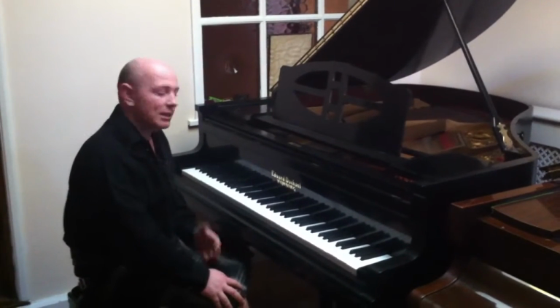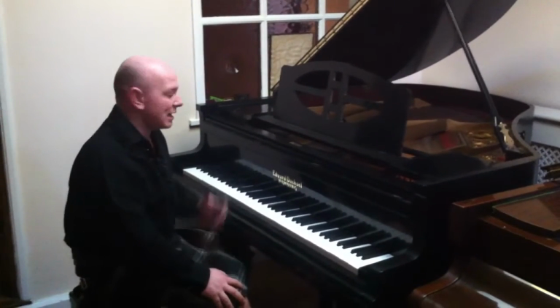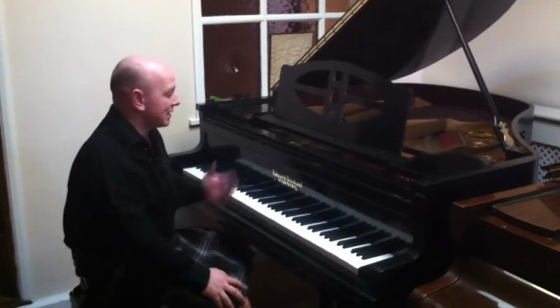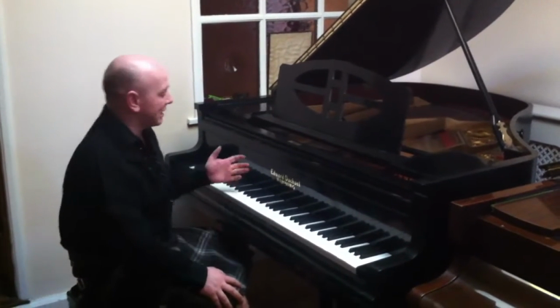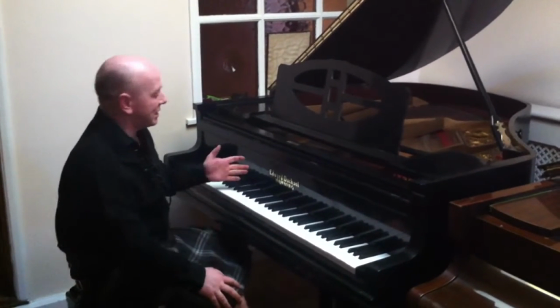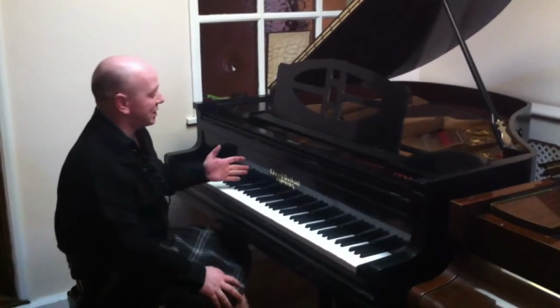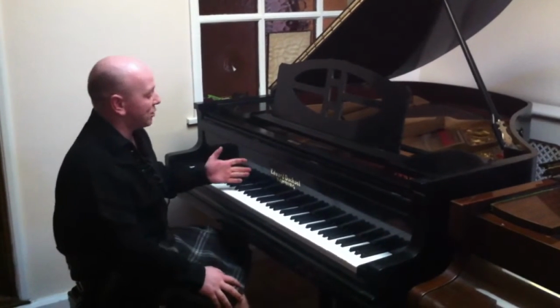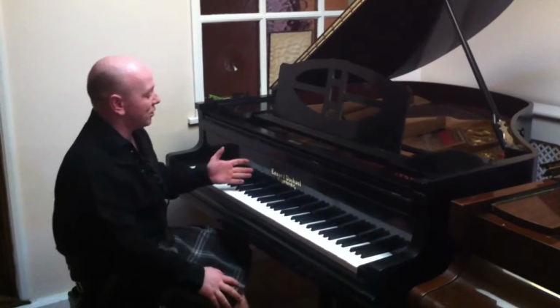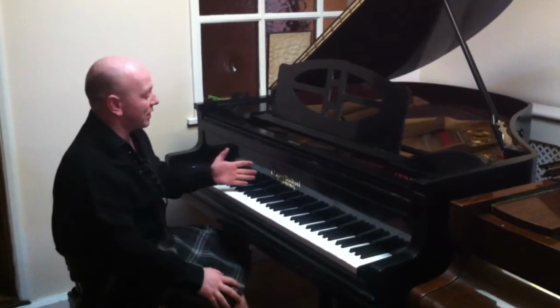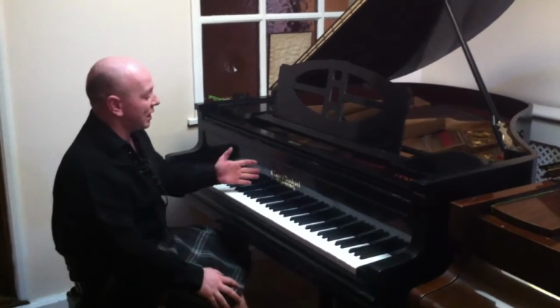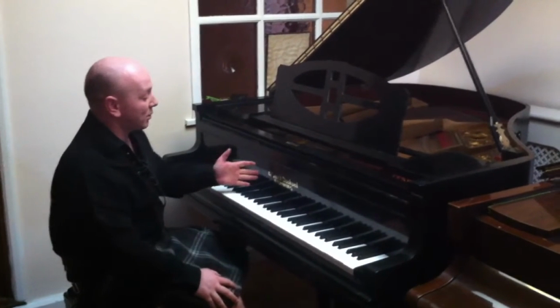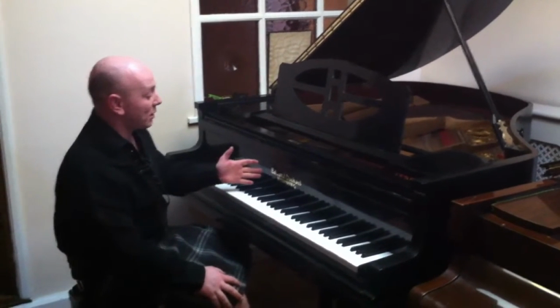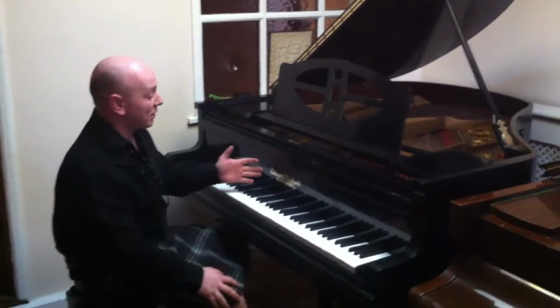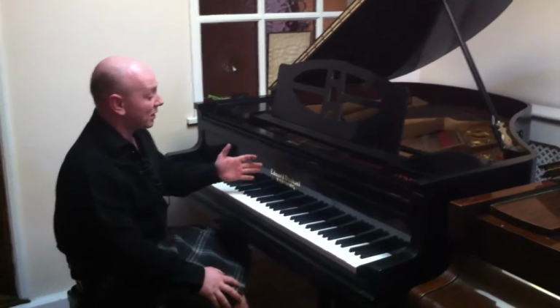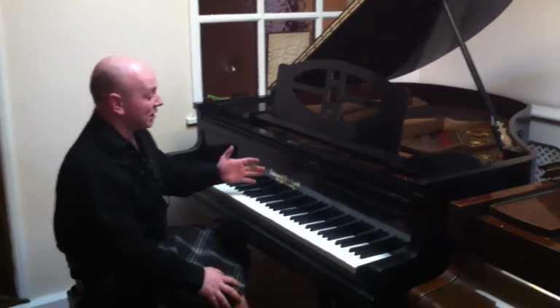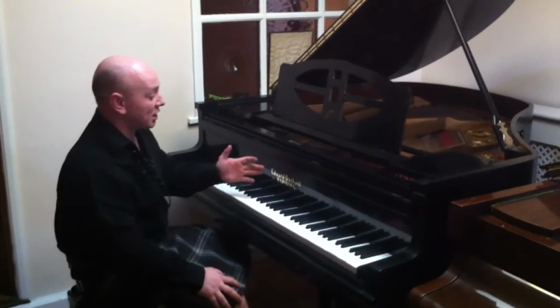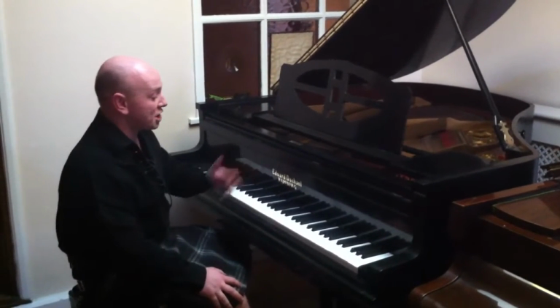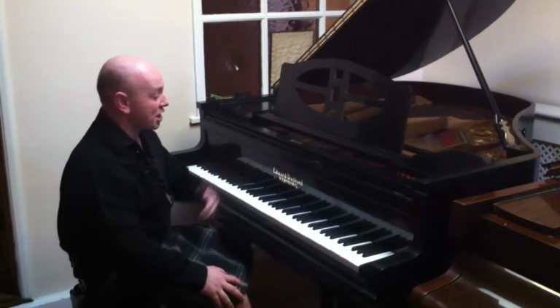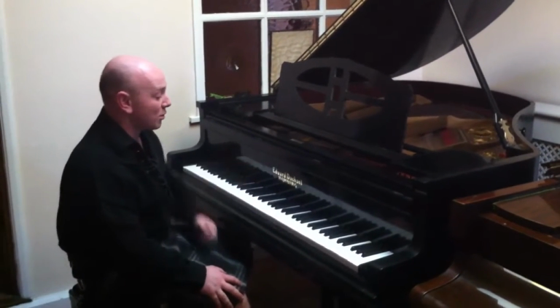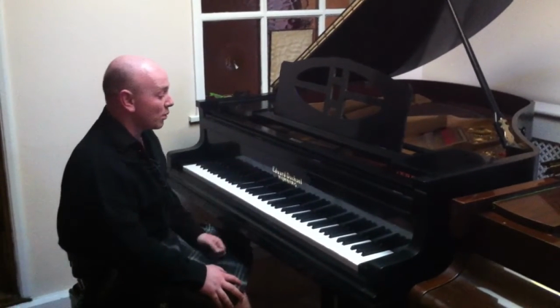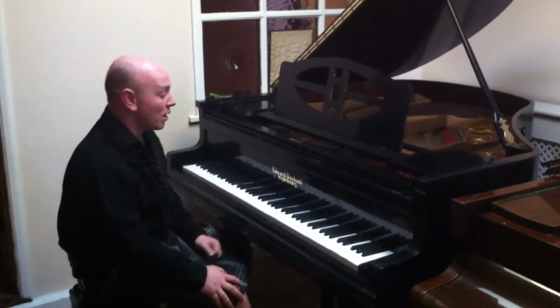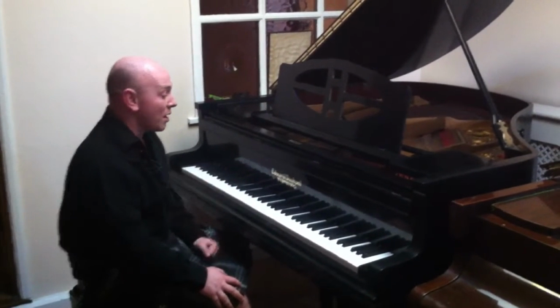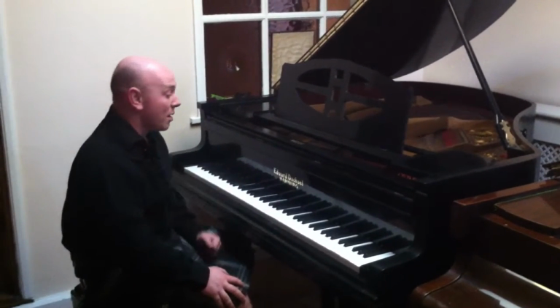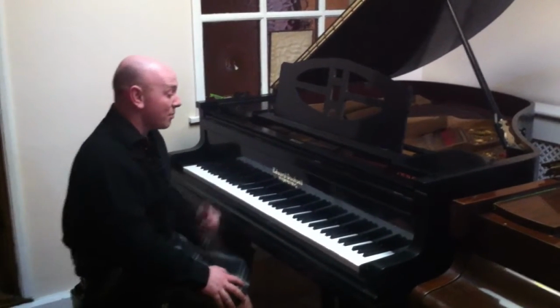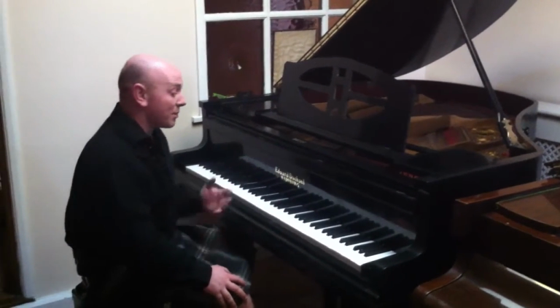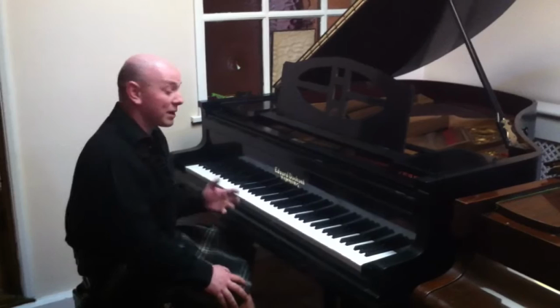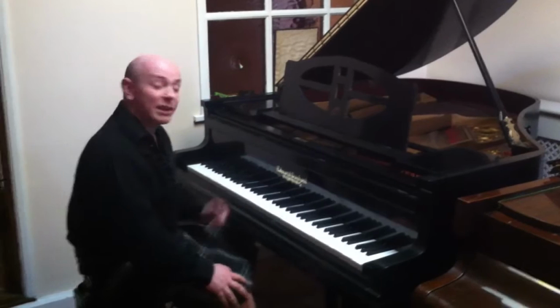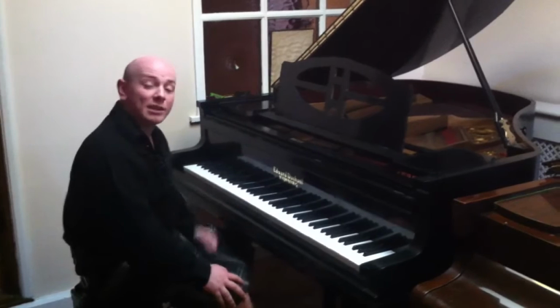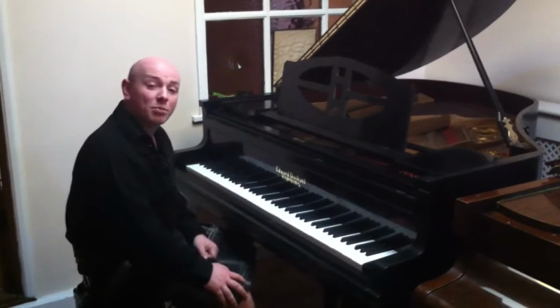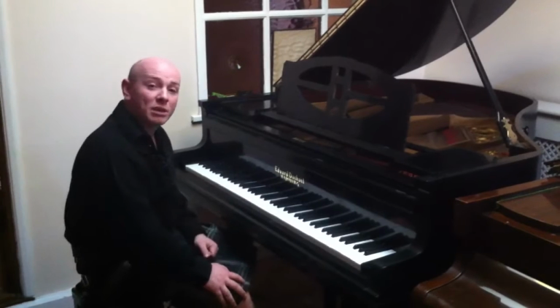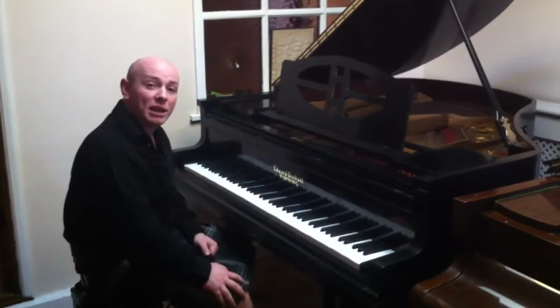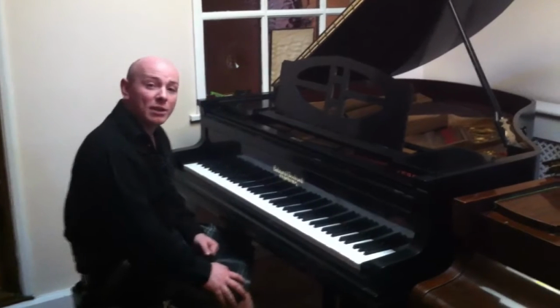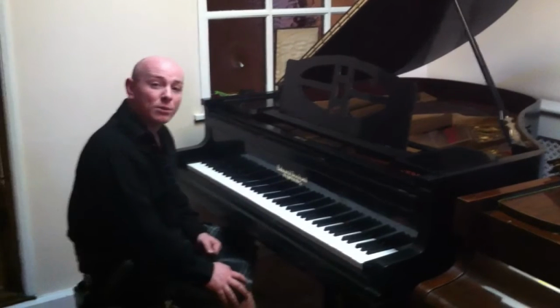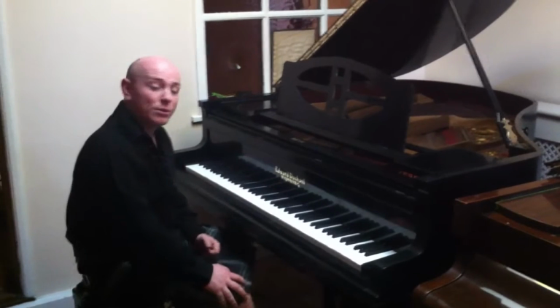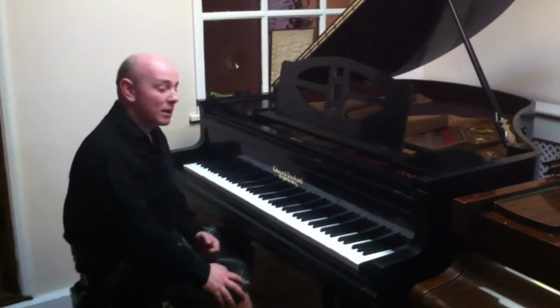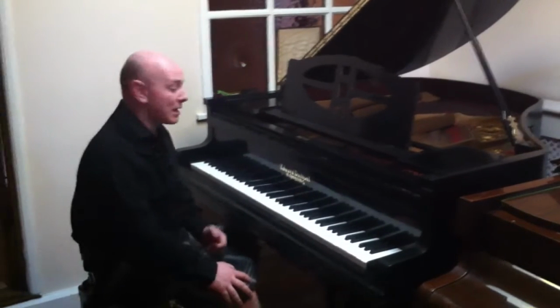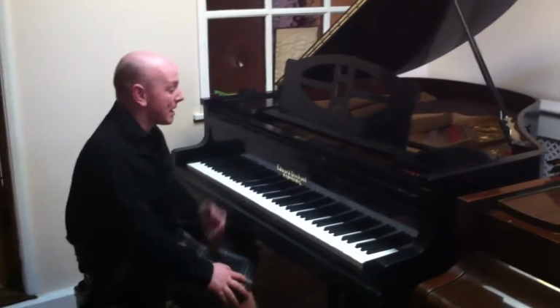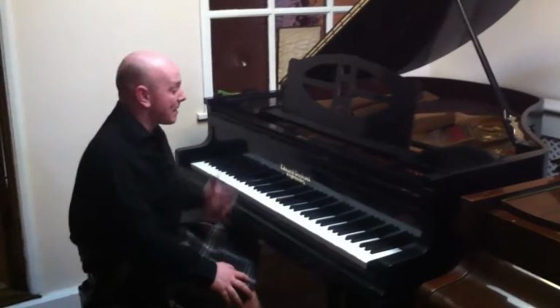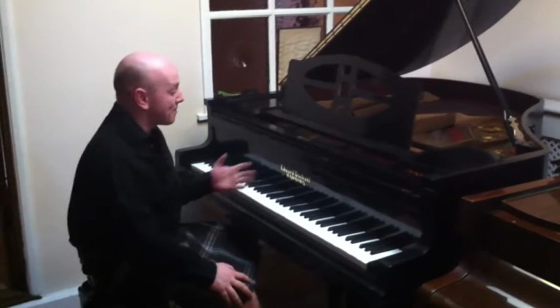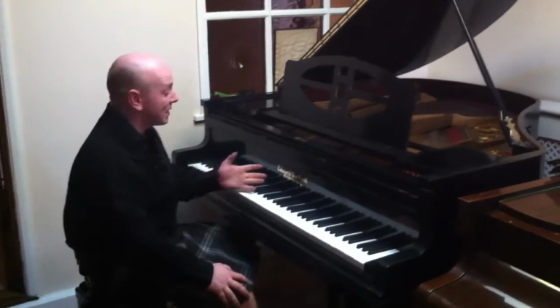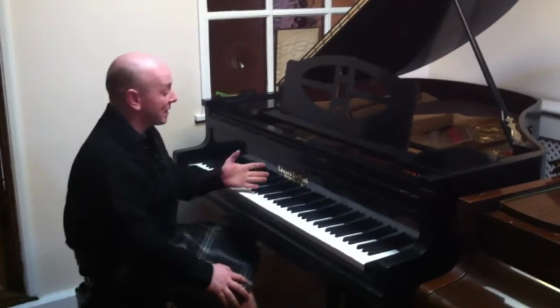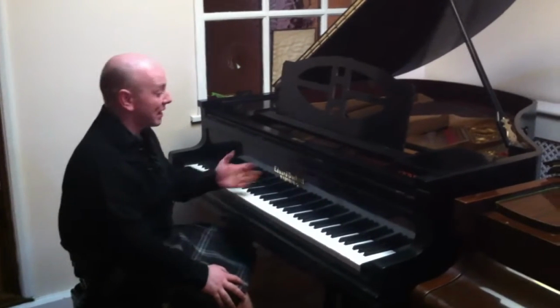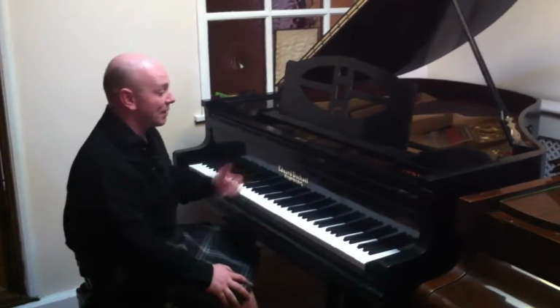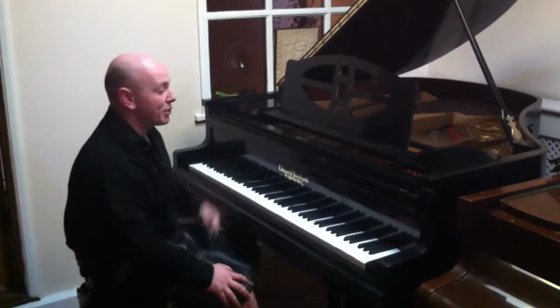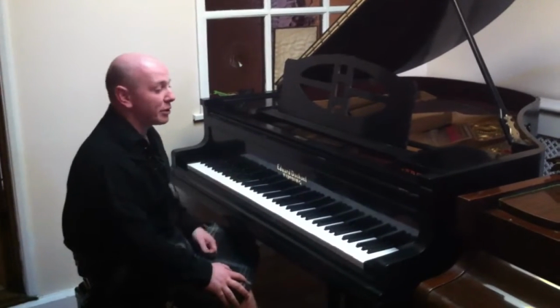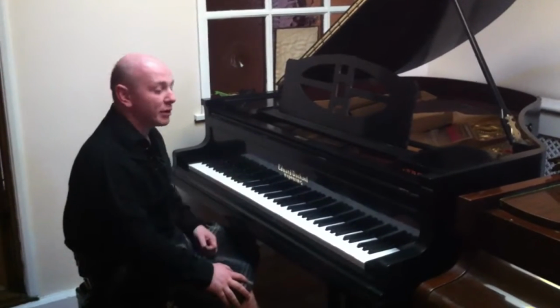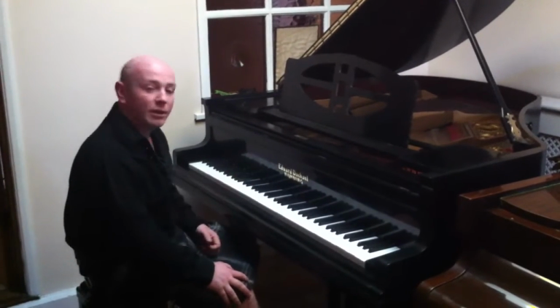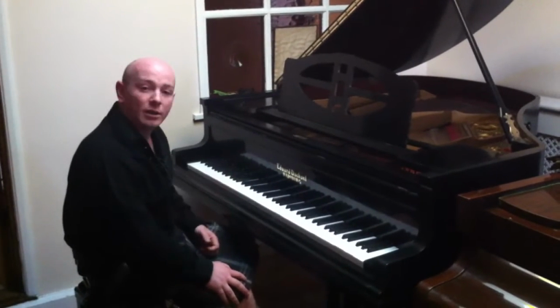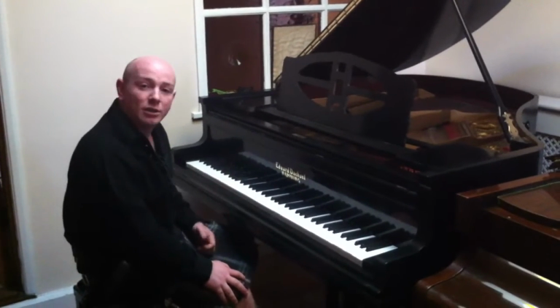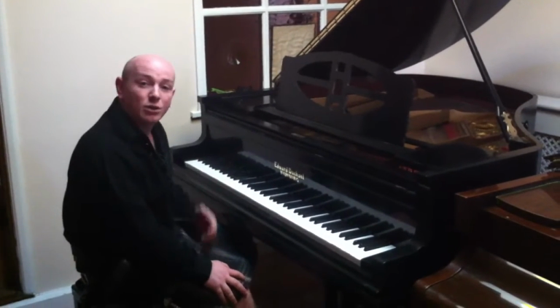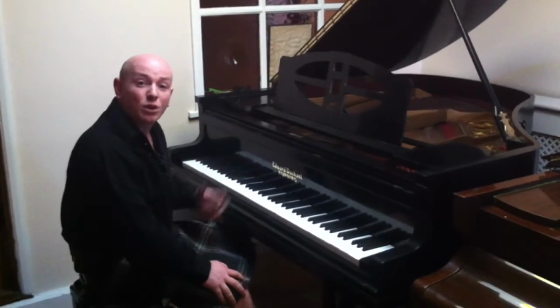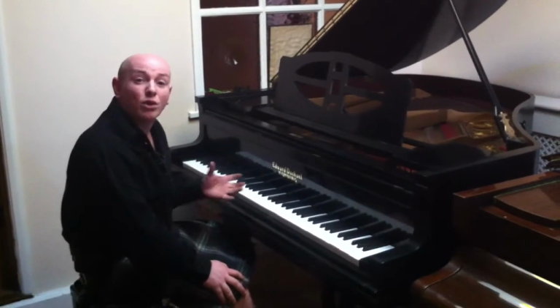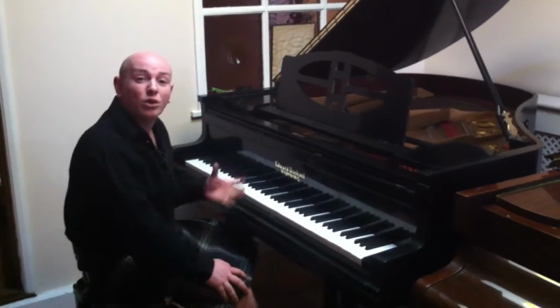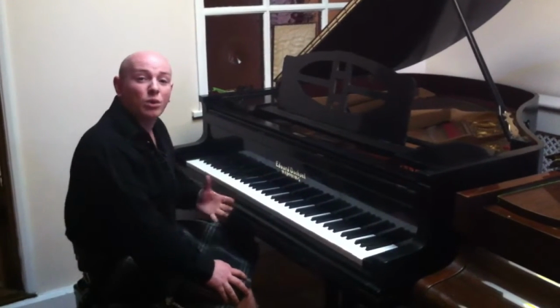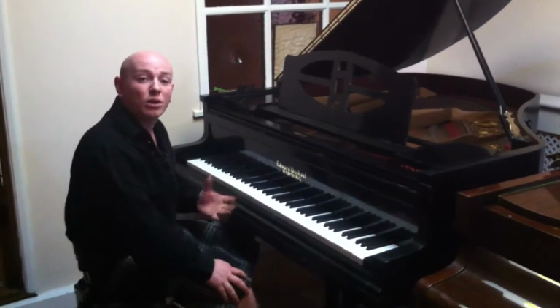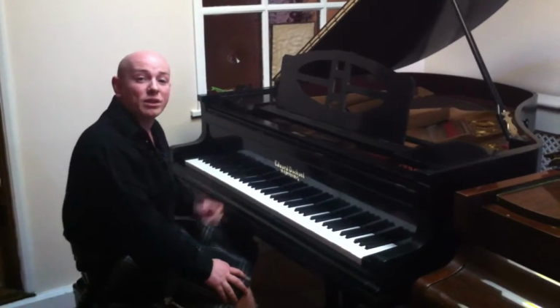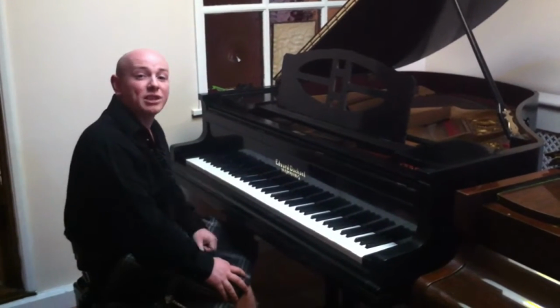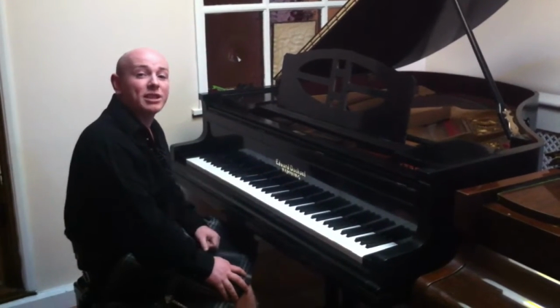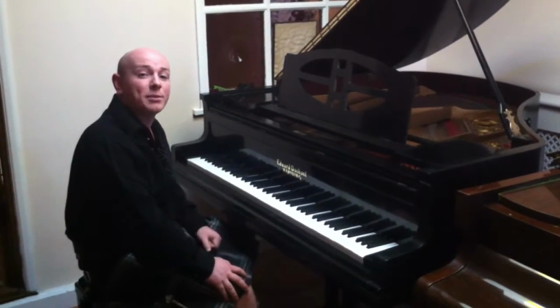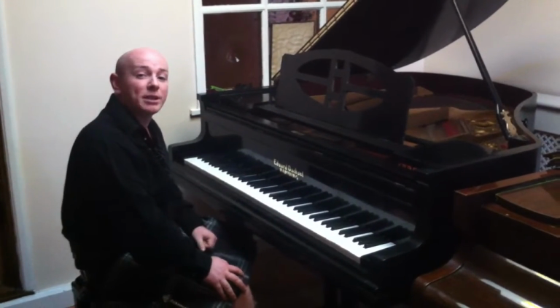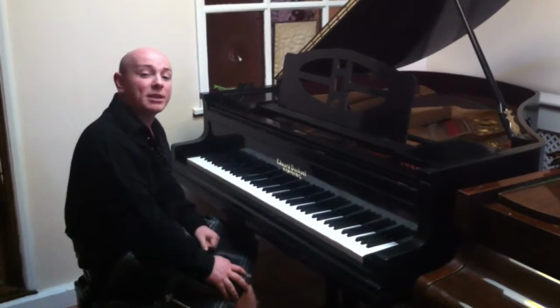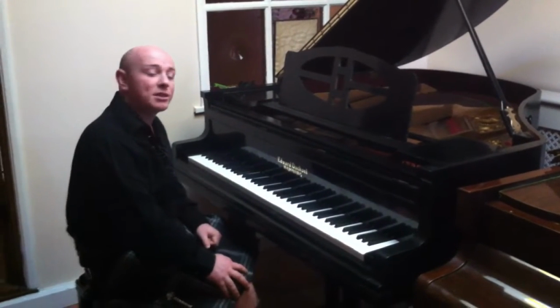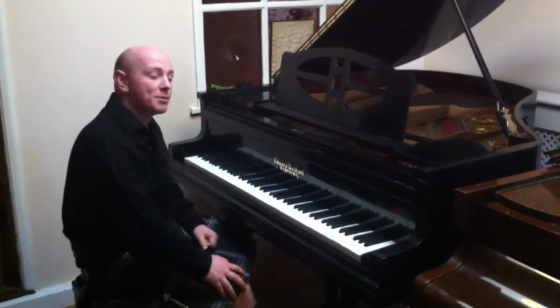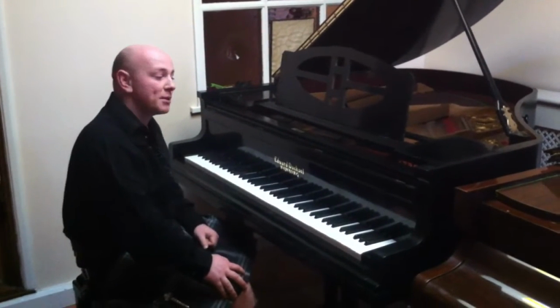This is our Edouard de Schell Baby Grand Piano, made in Hamburg — so a good quality German instrument.